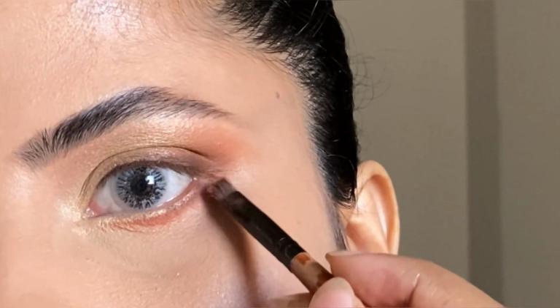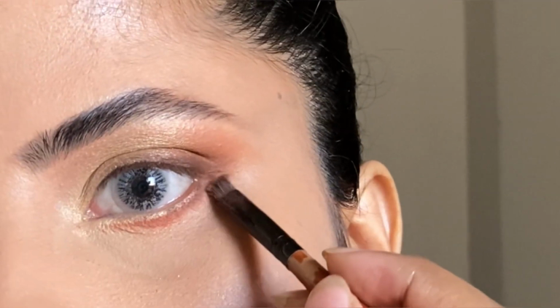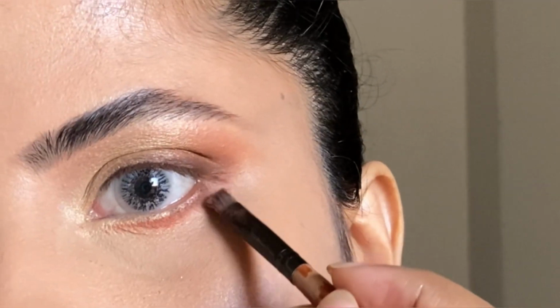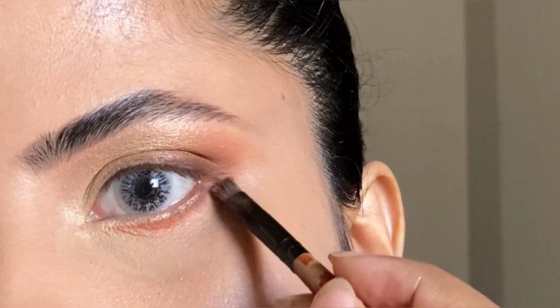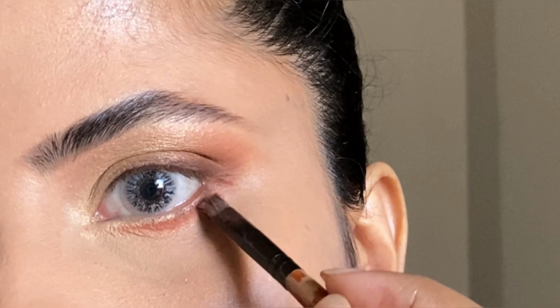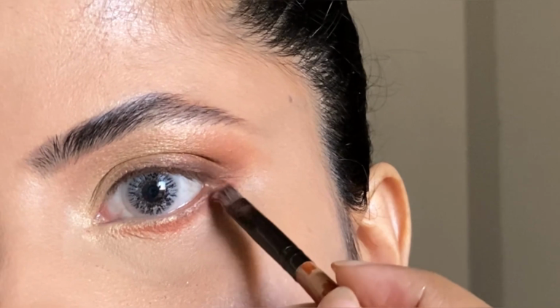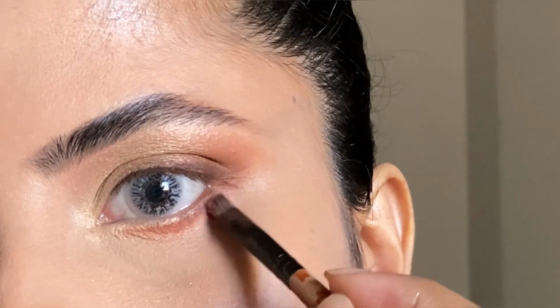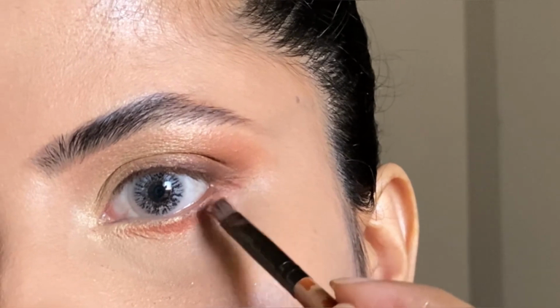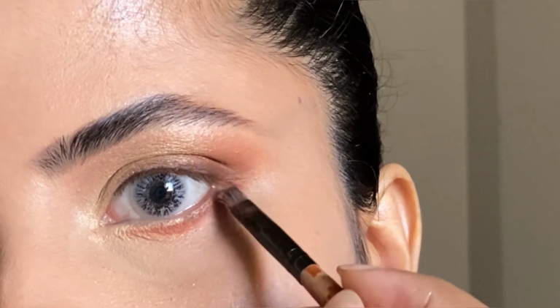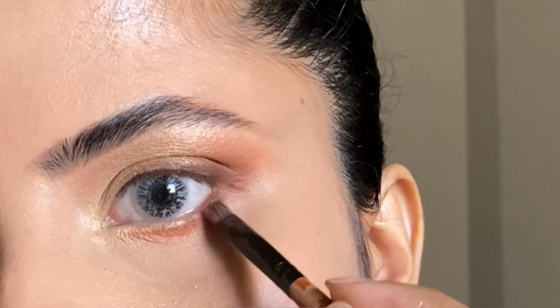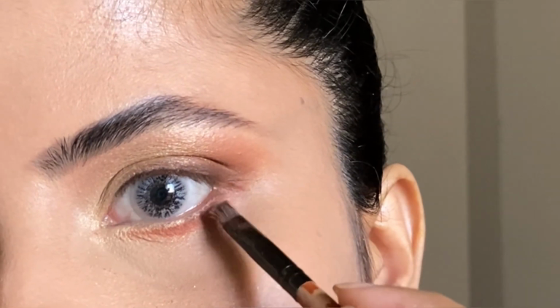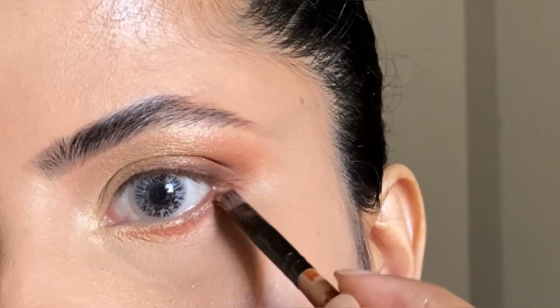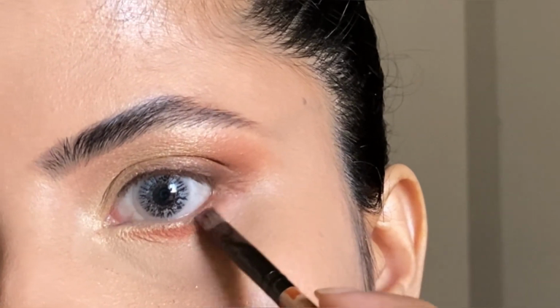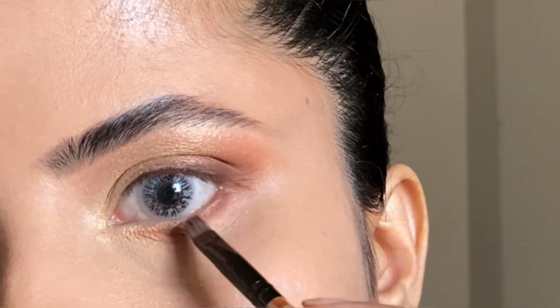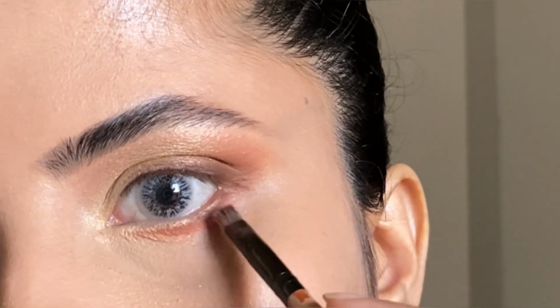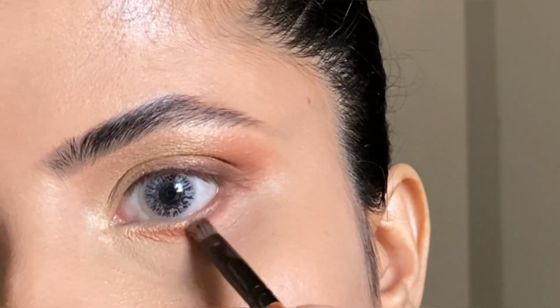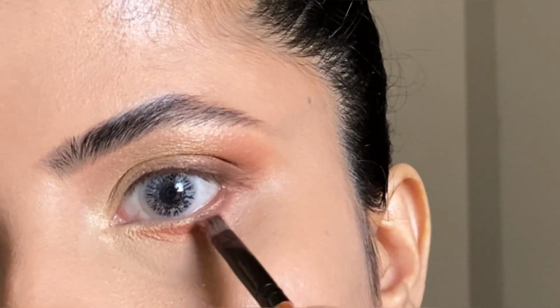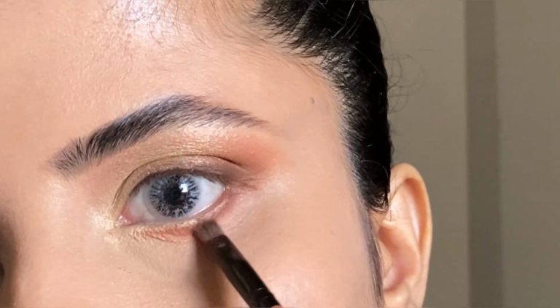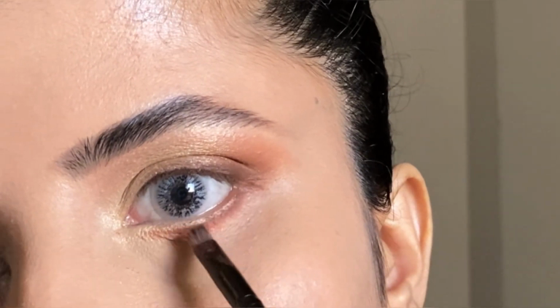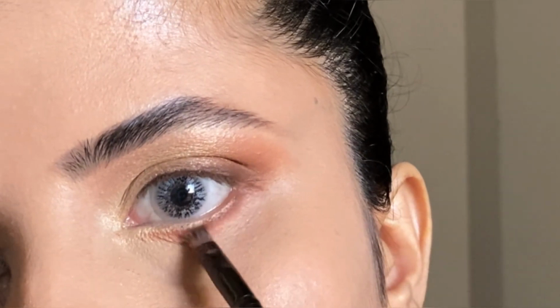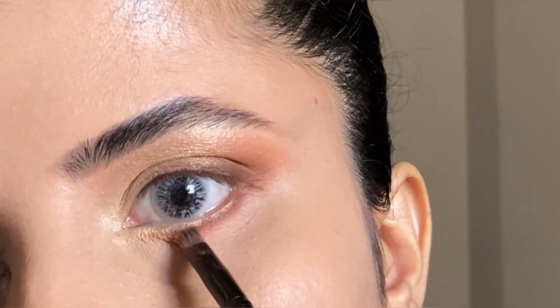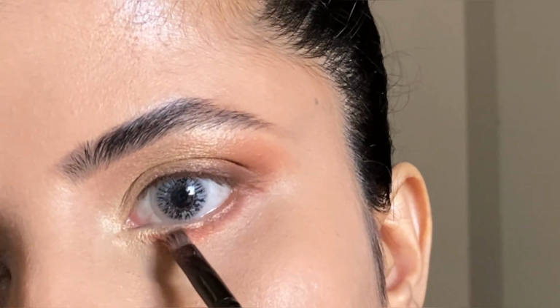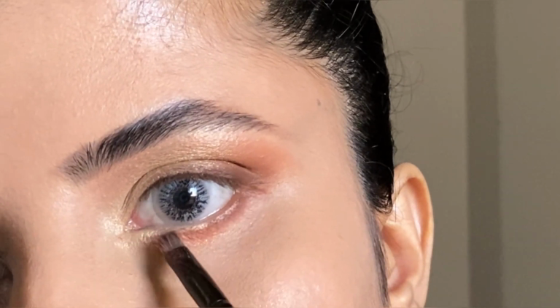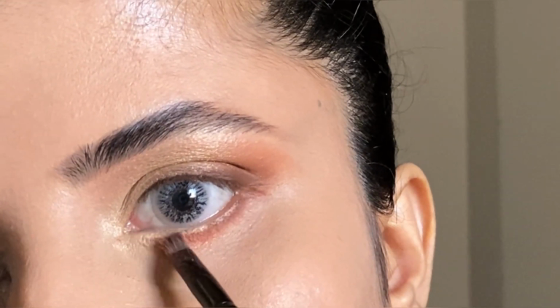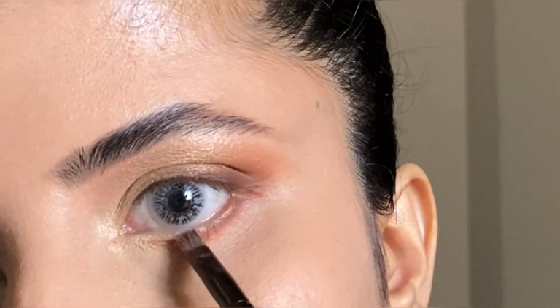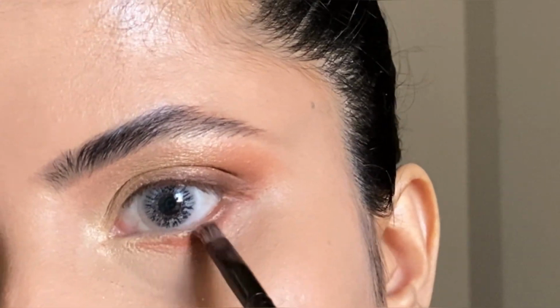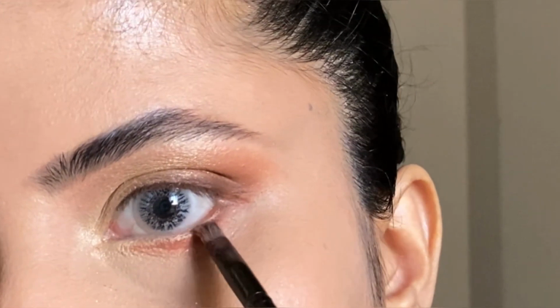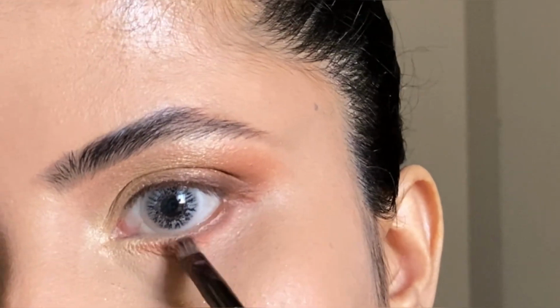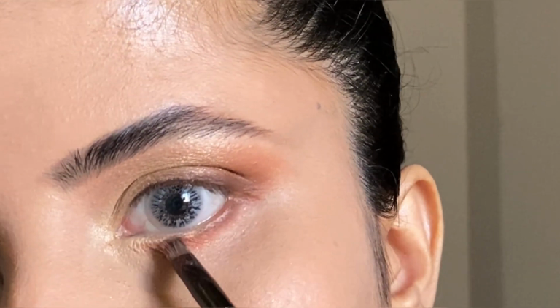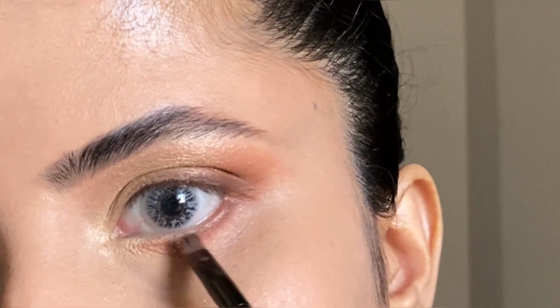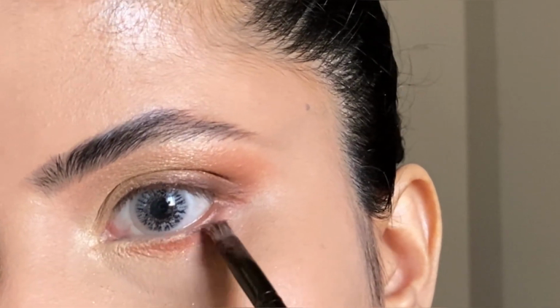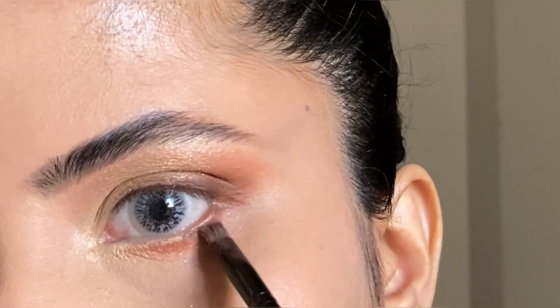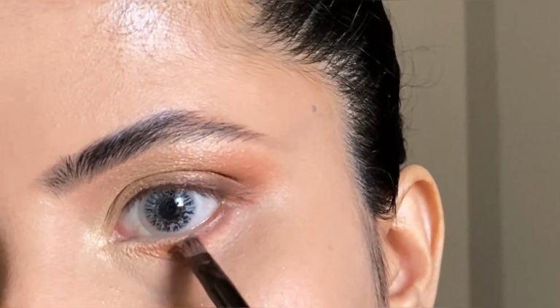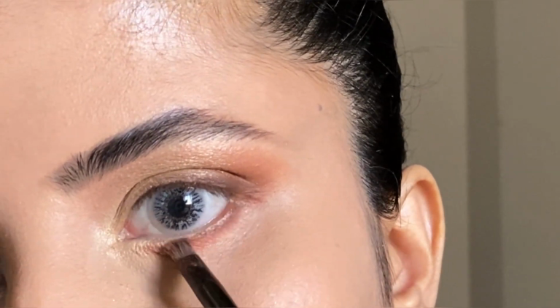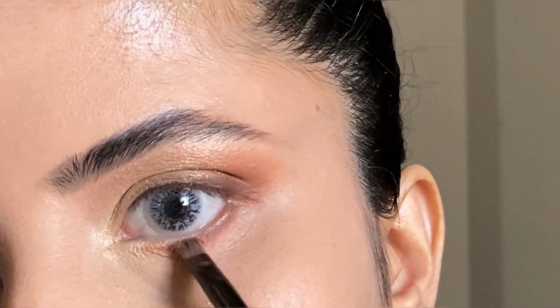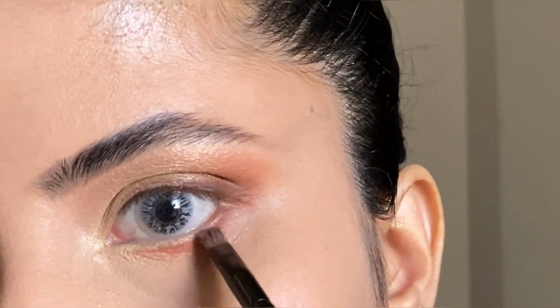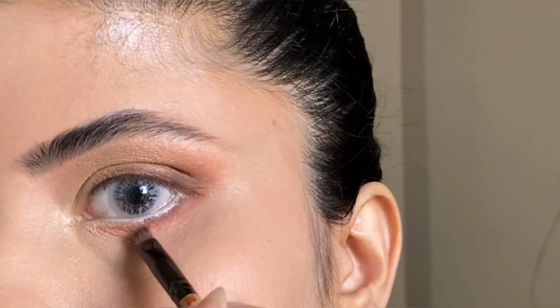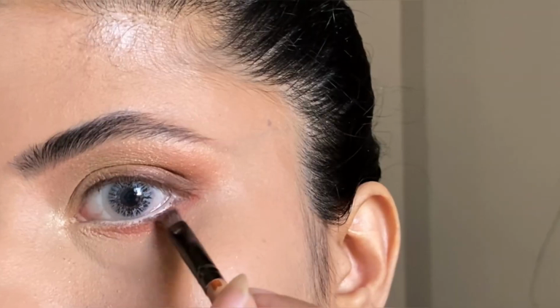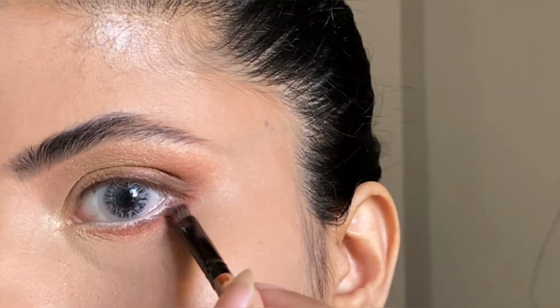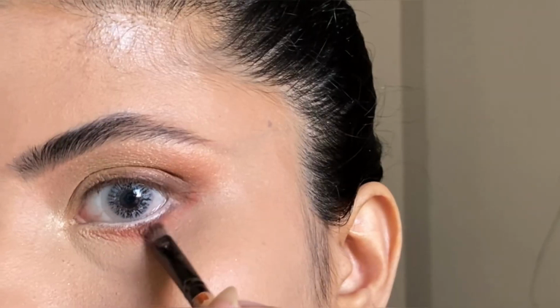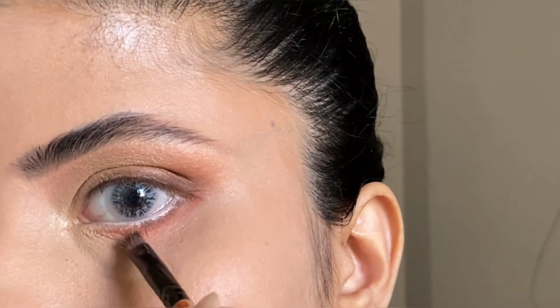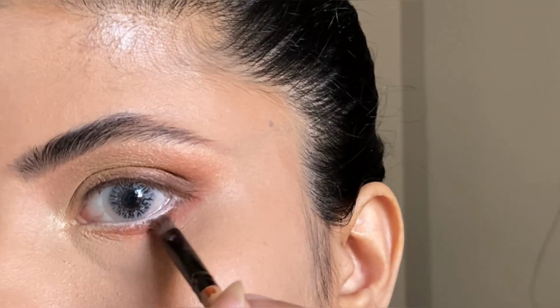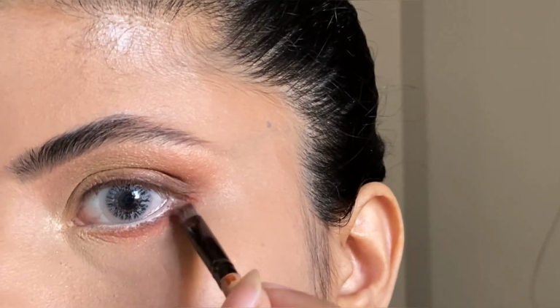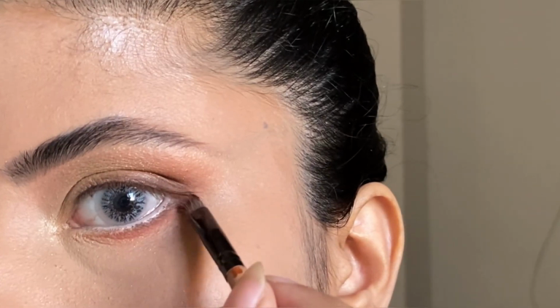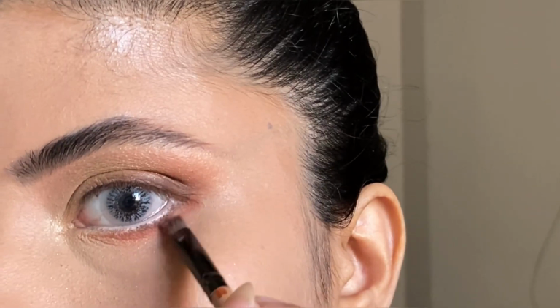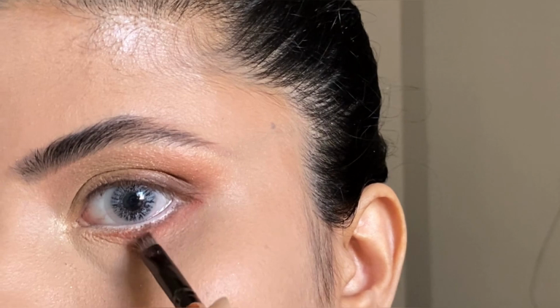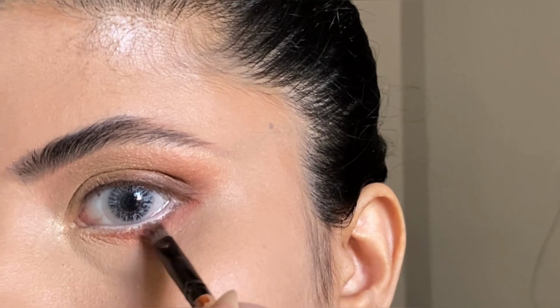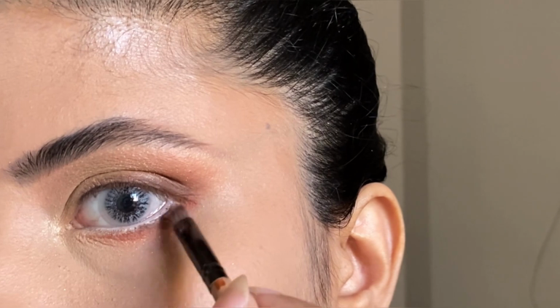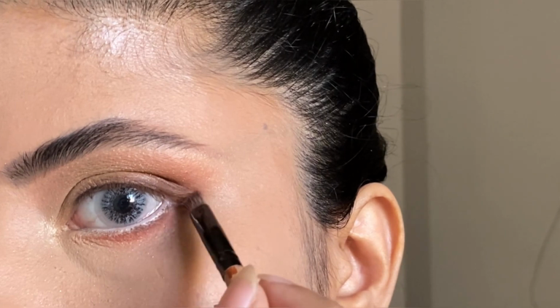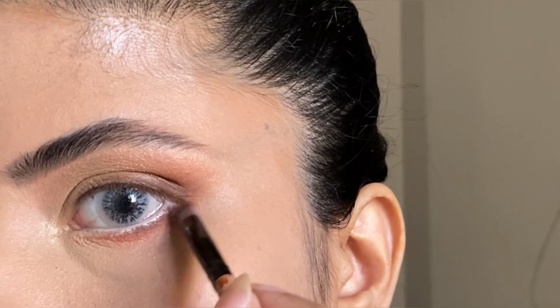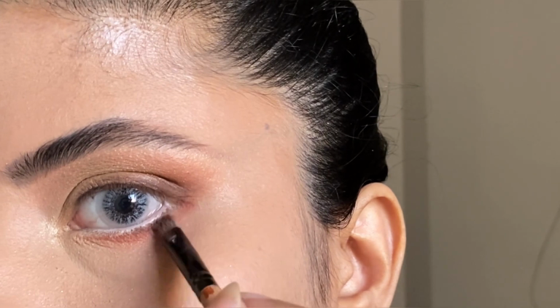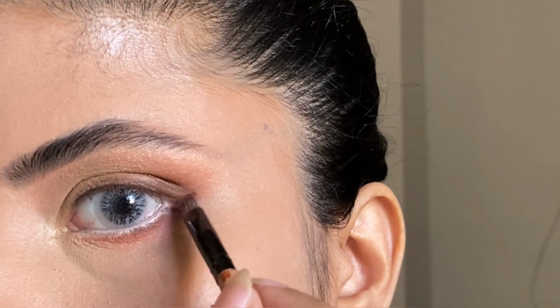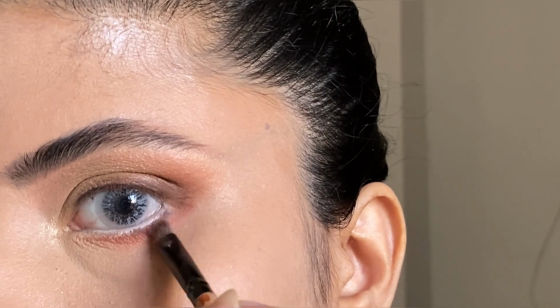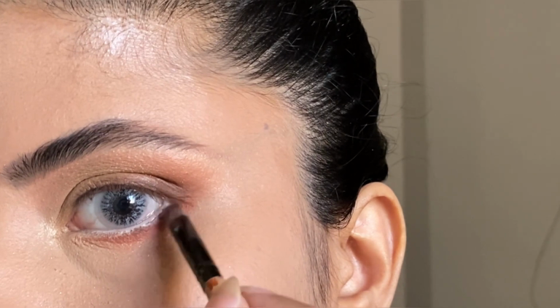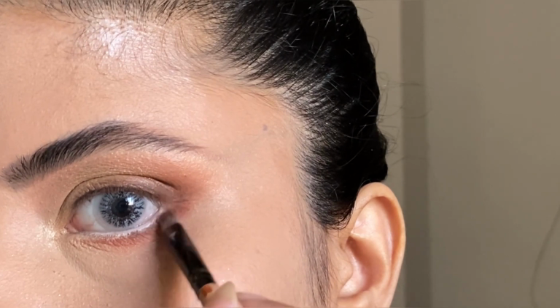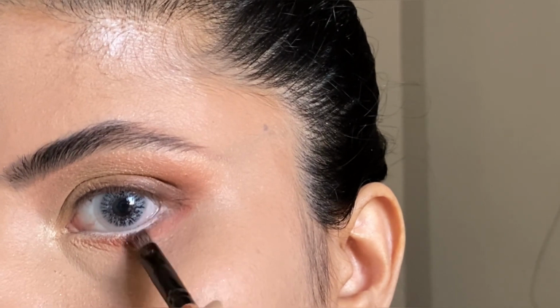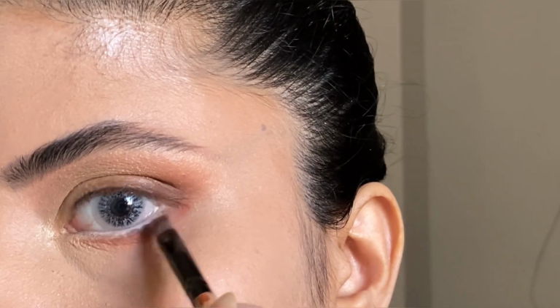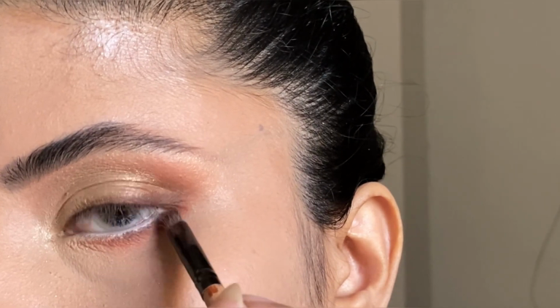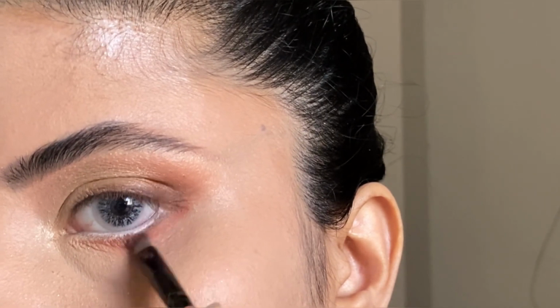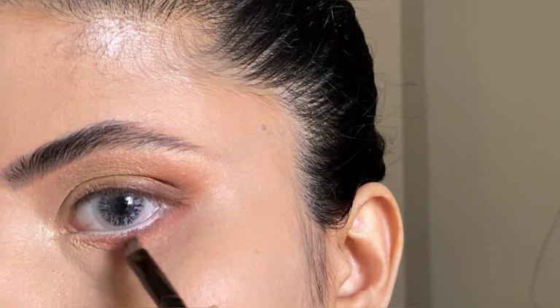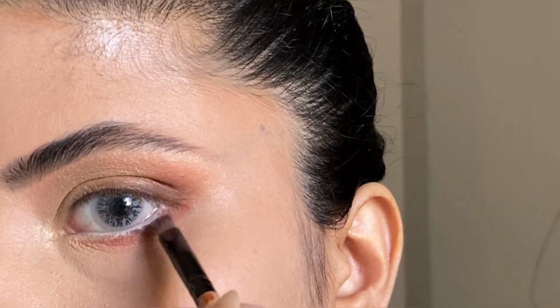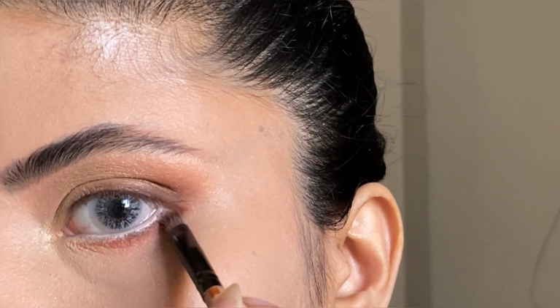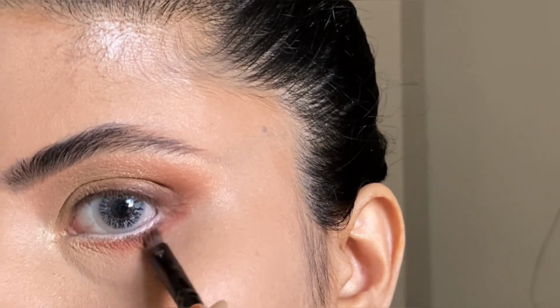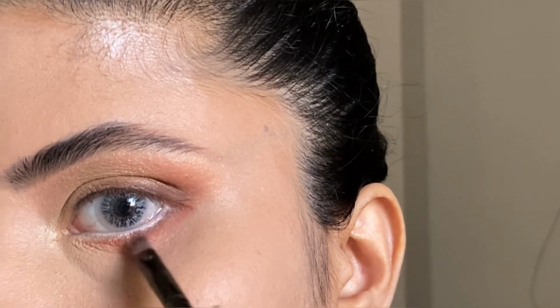Now I will blend with the same eyeshadow I applied in my crease — a light brown eyeshadow — nicely and softly.